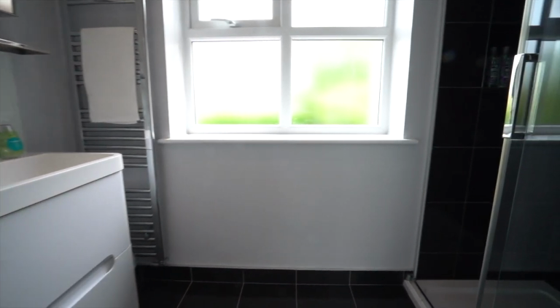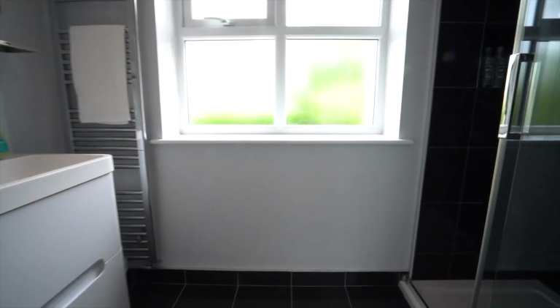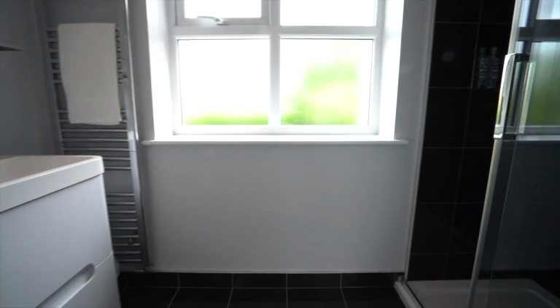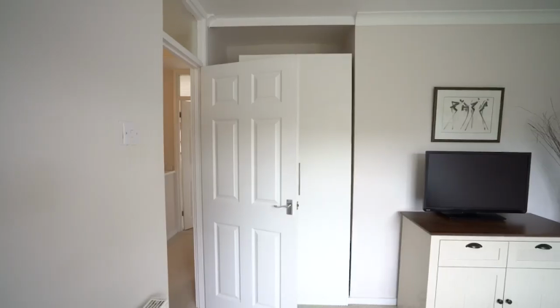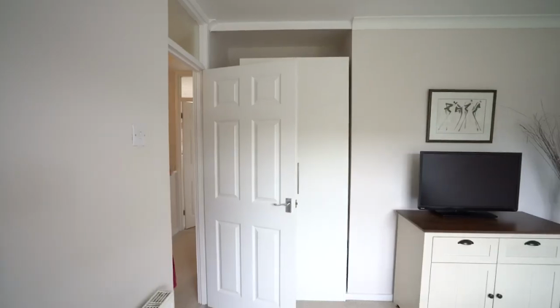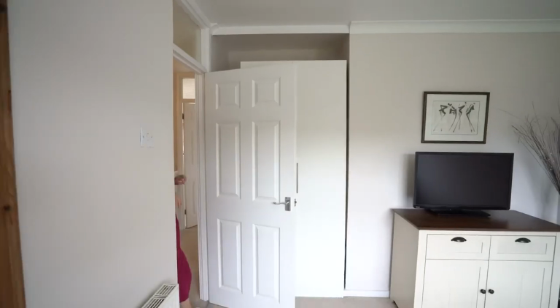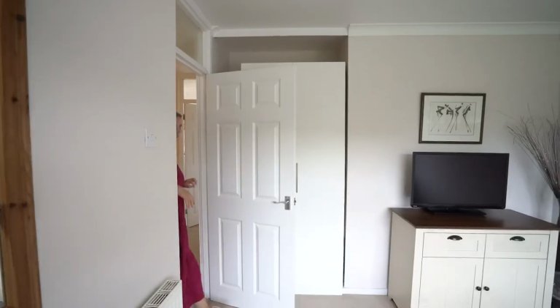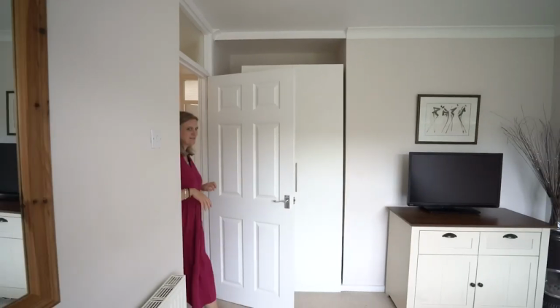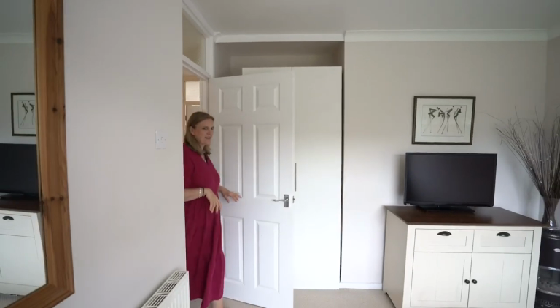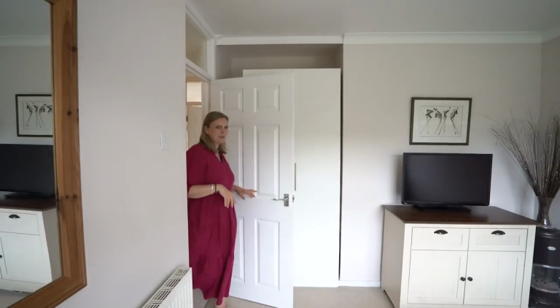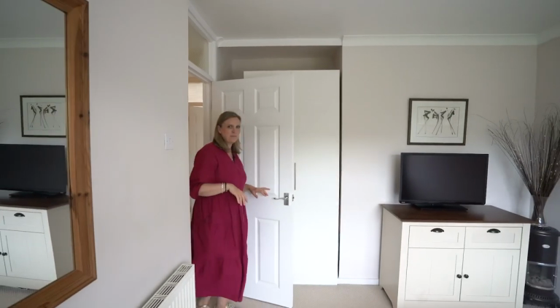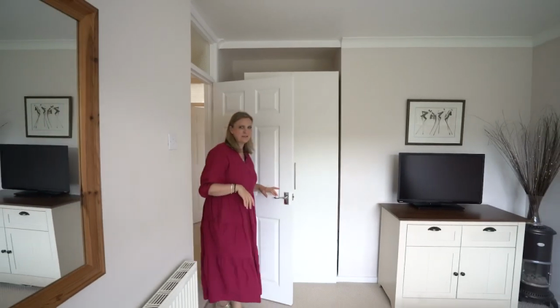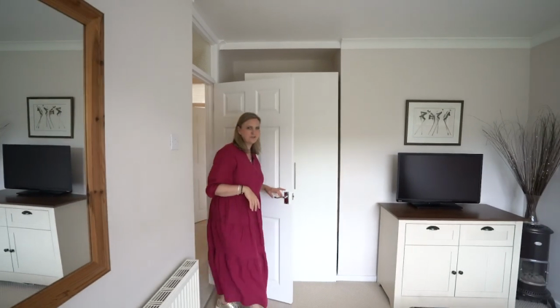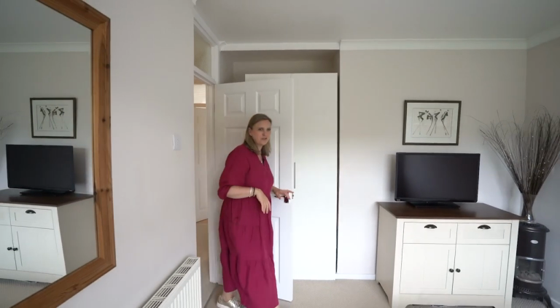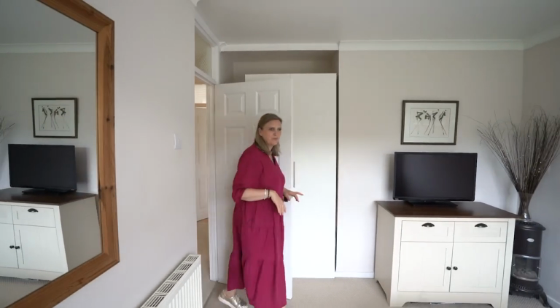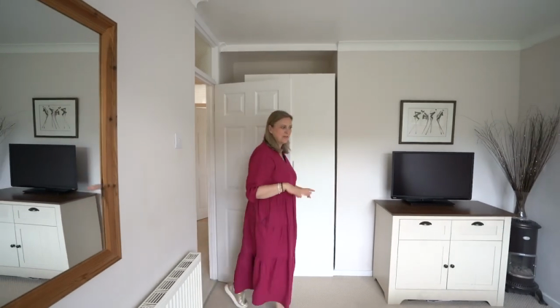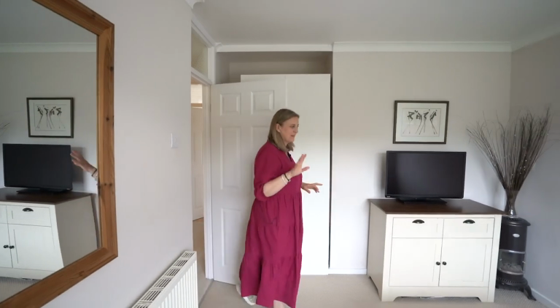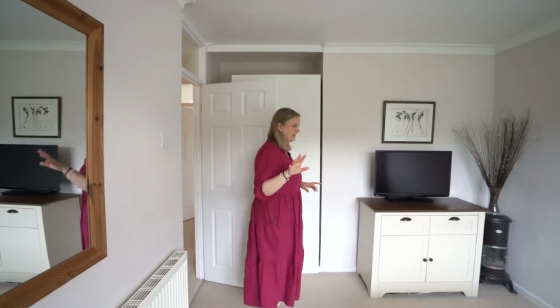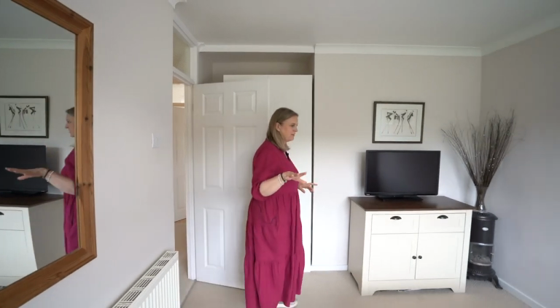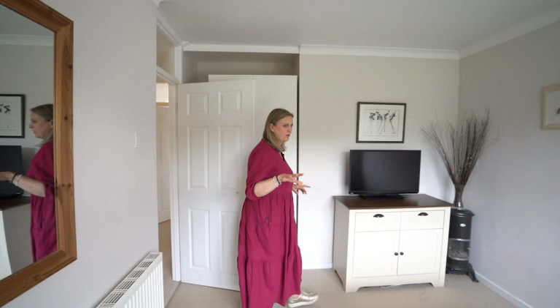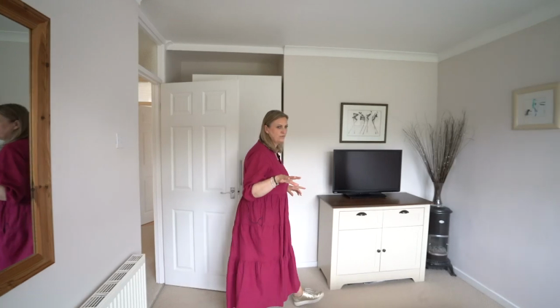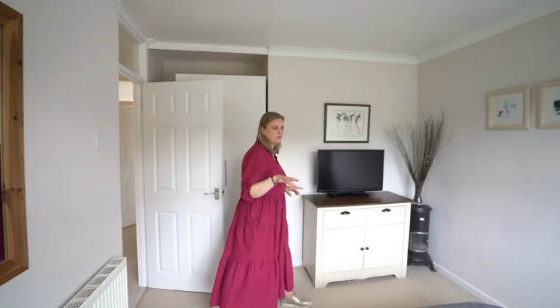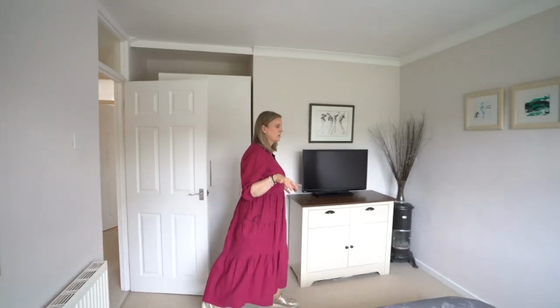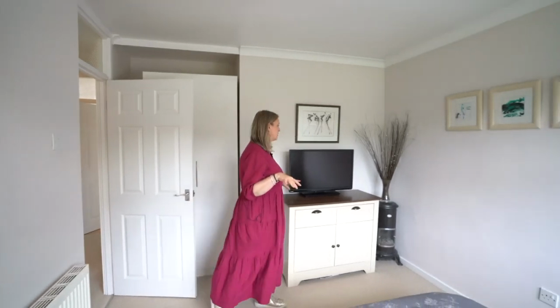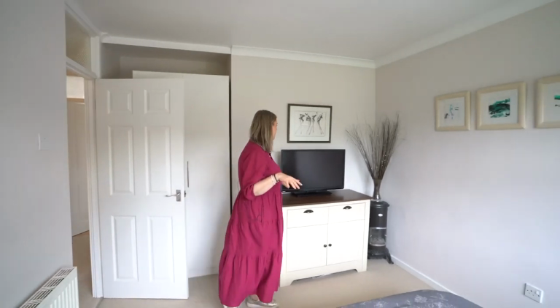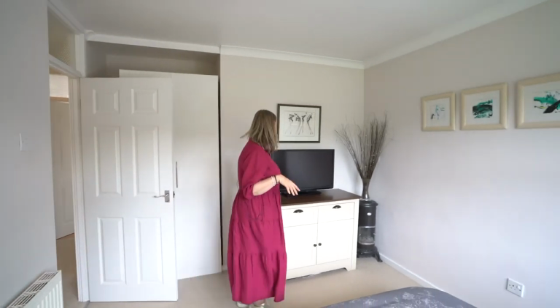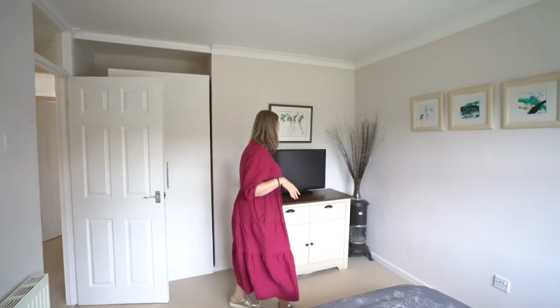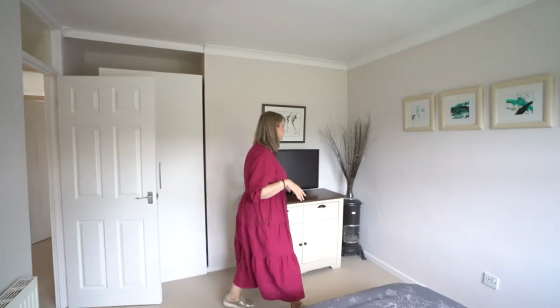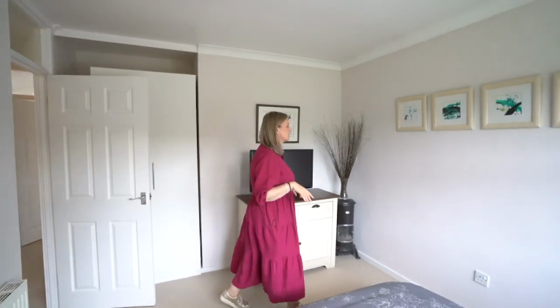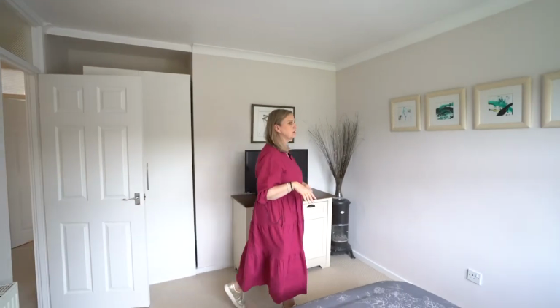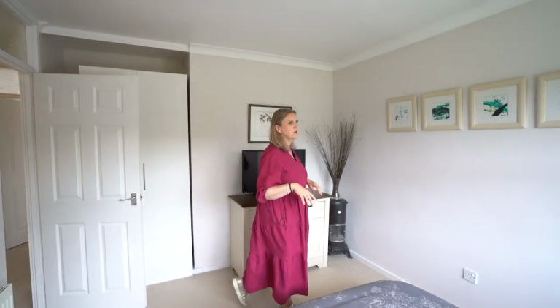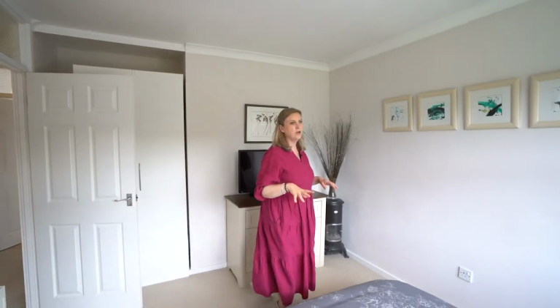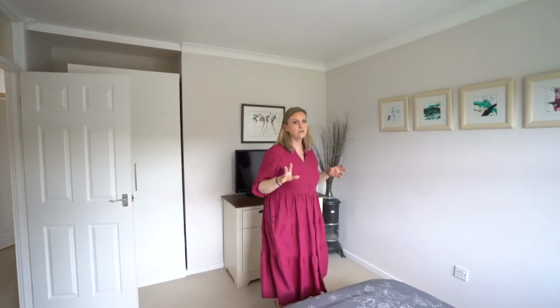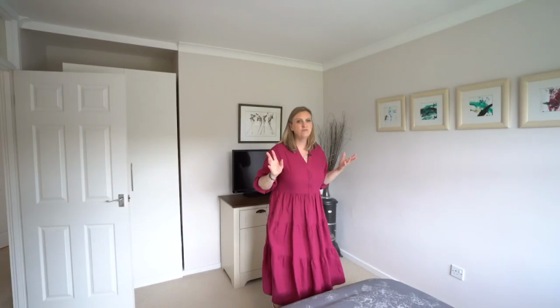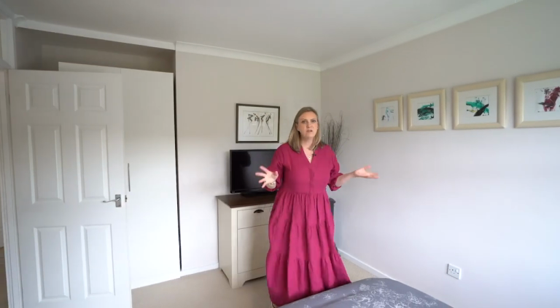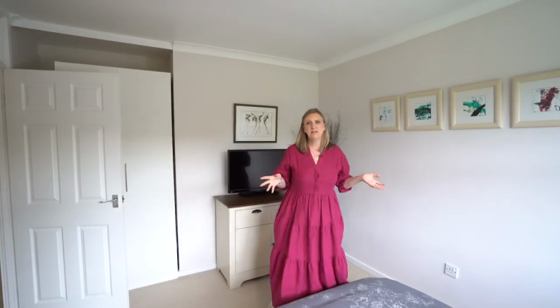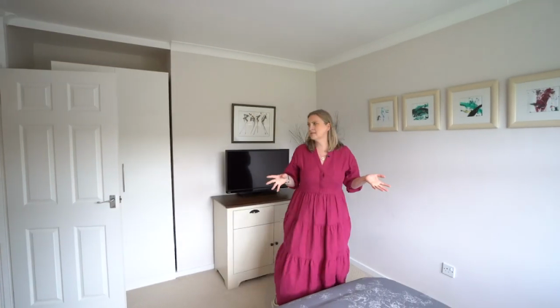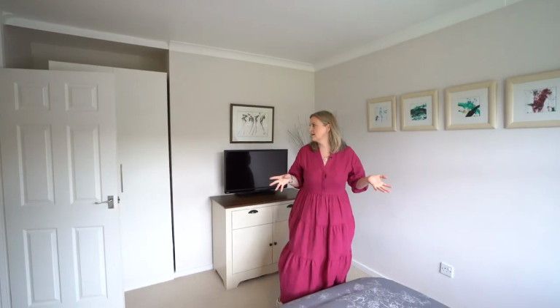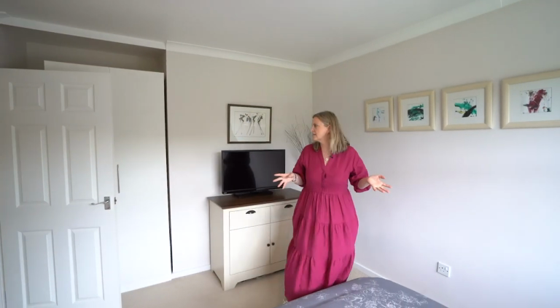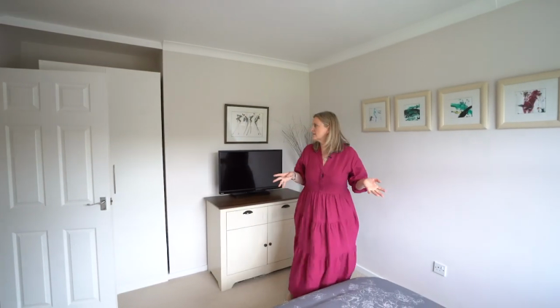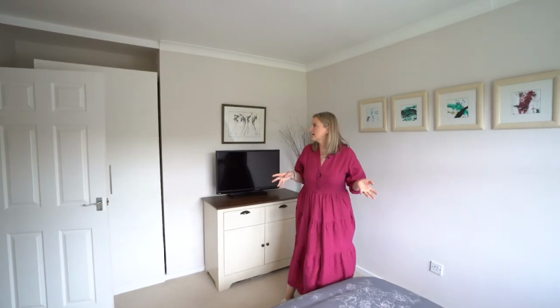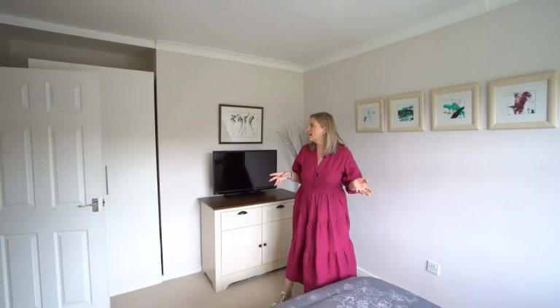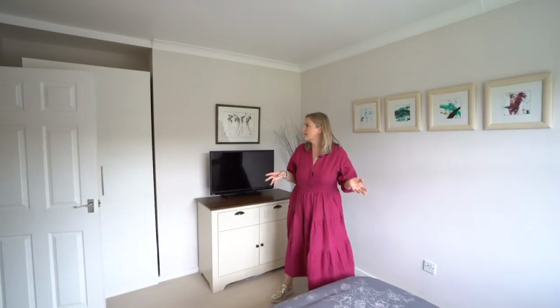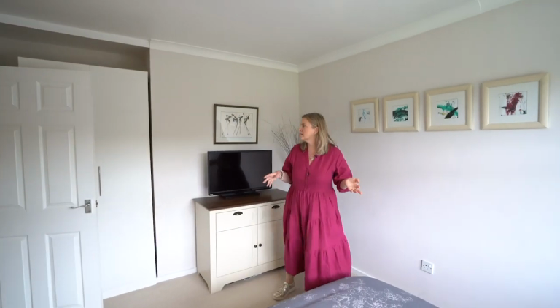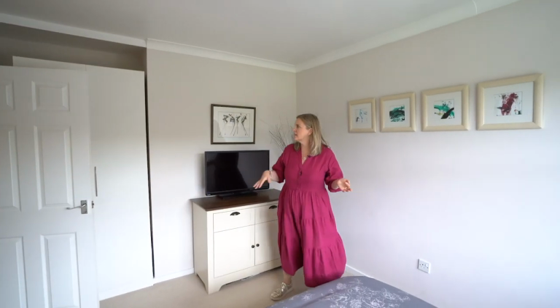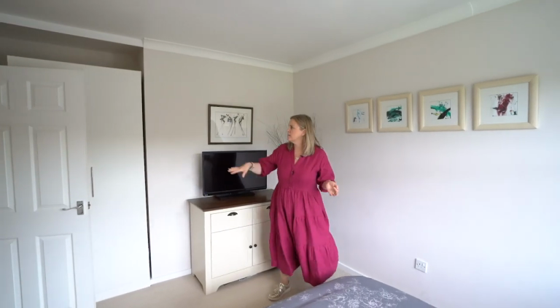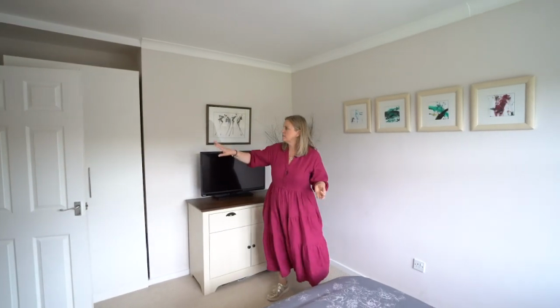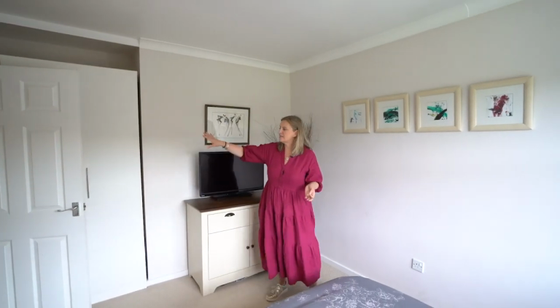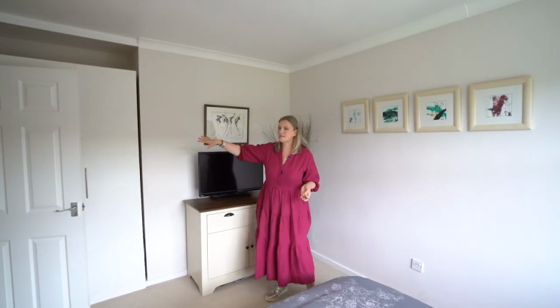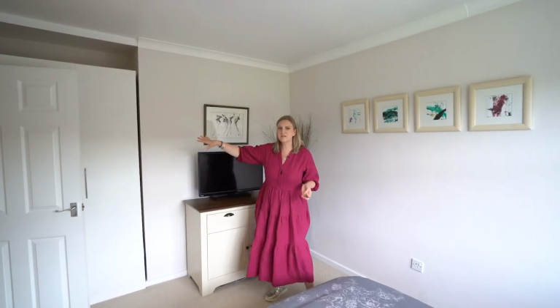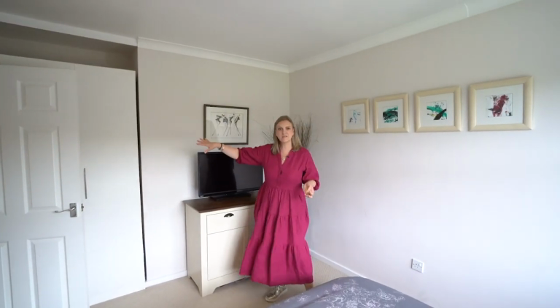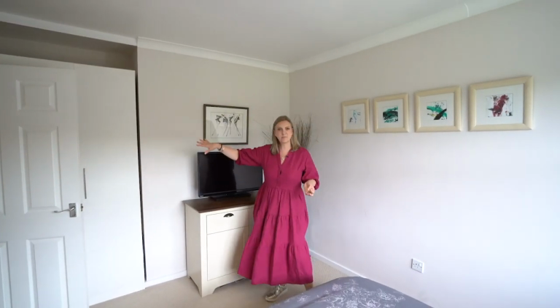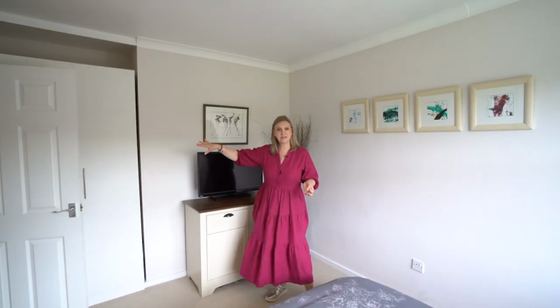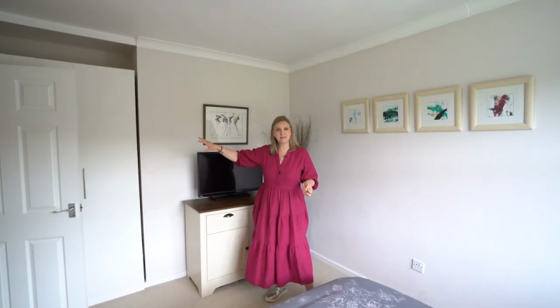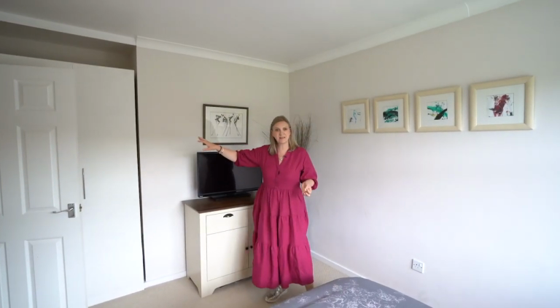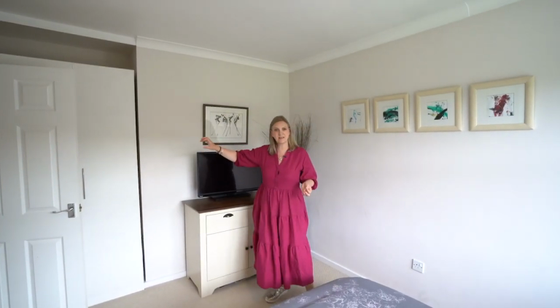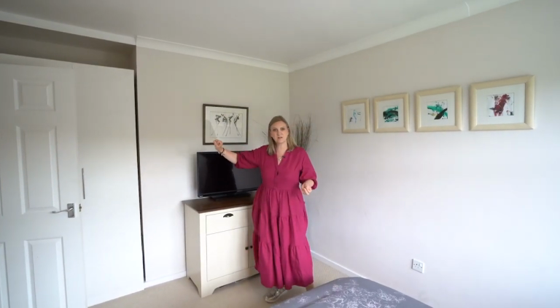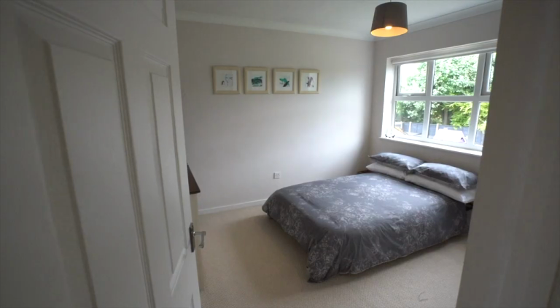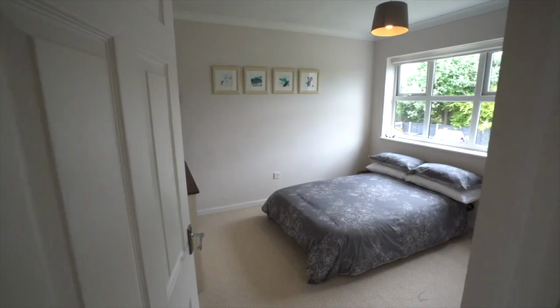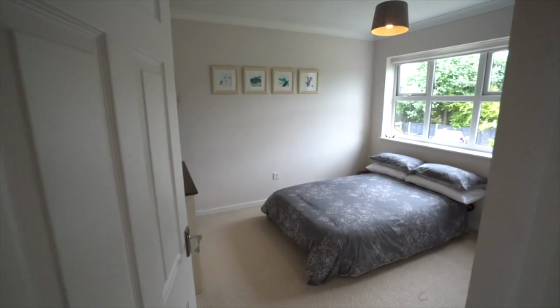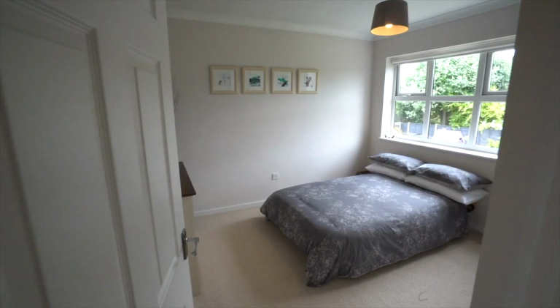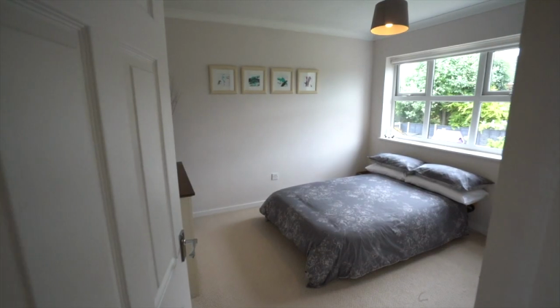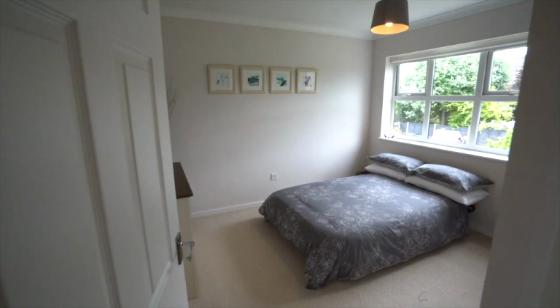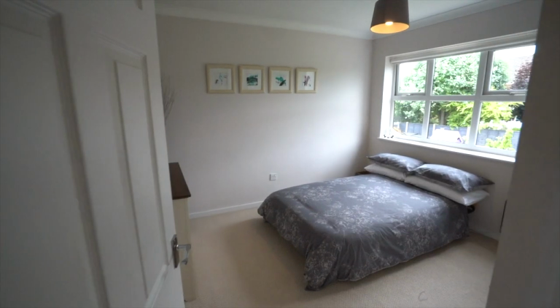This is the second bedroom, again overlooking the garden — a really nice size with plenty of space to pop a wardrobe in.